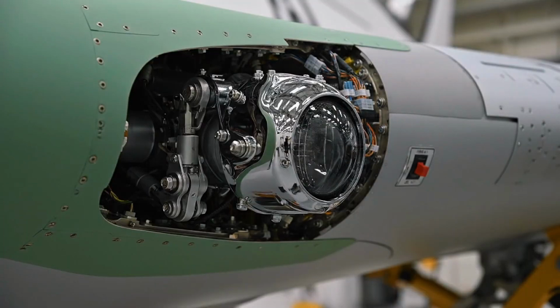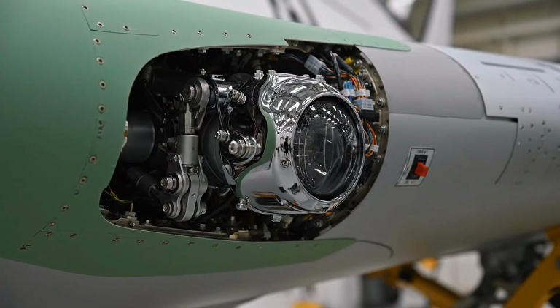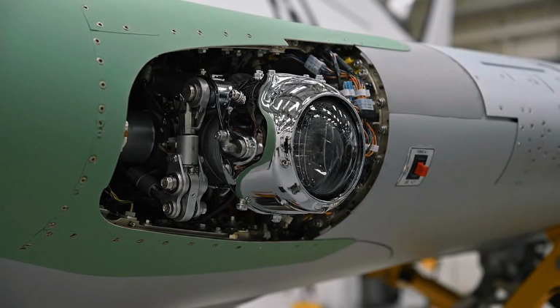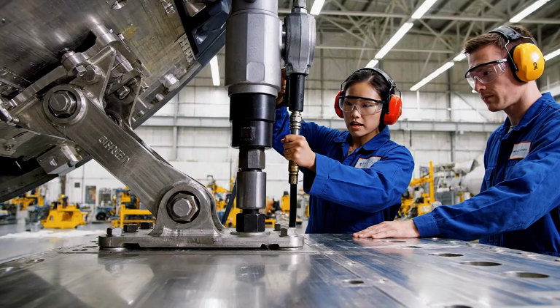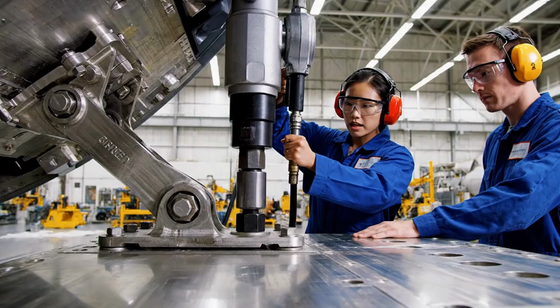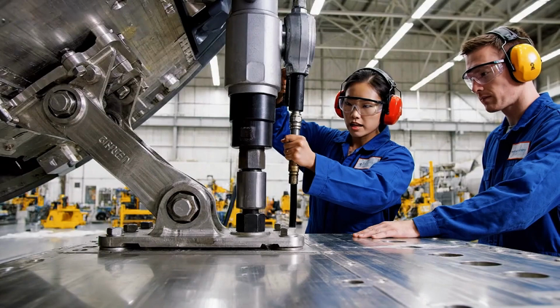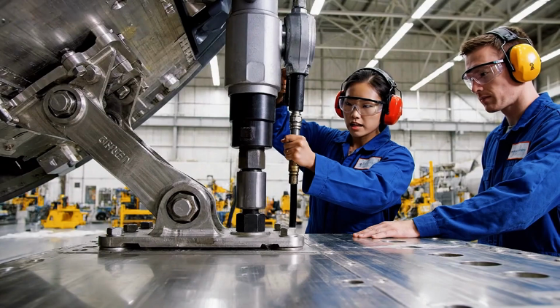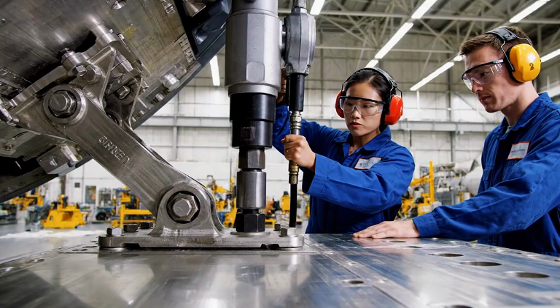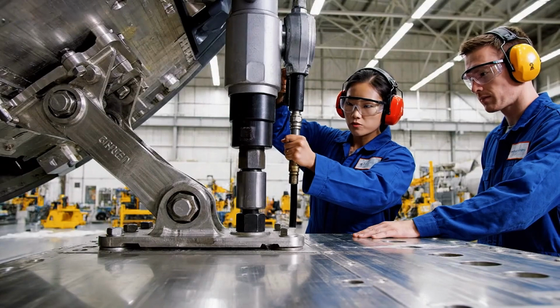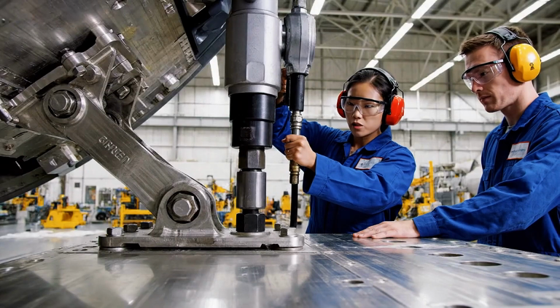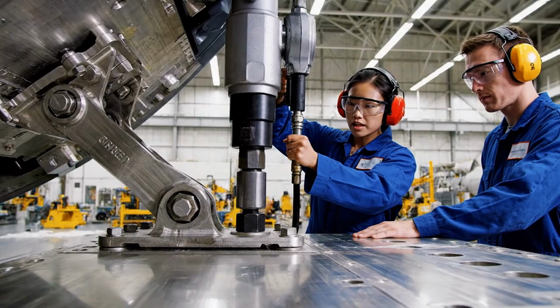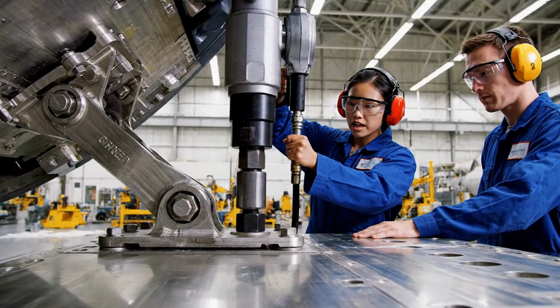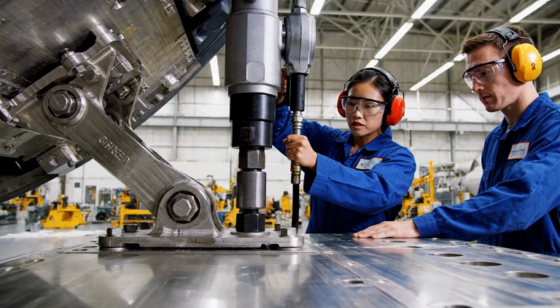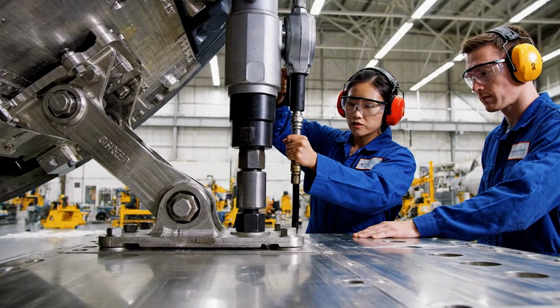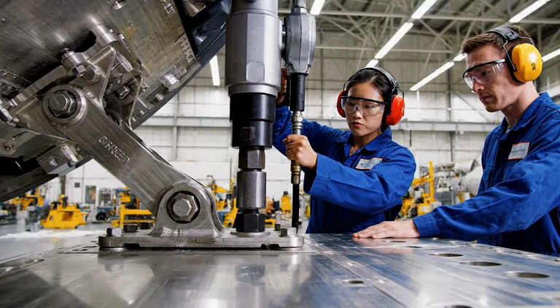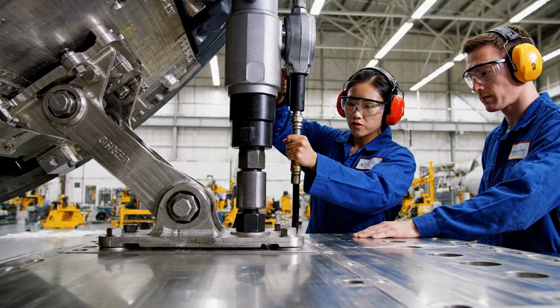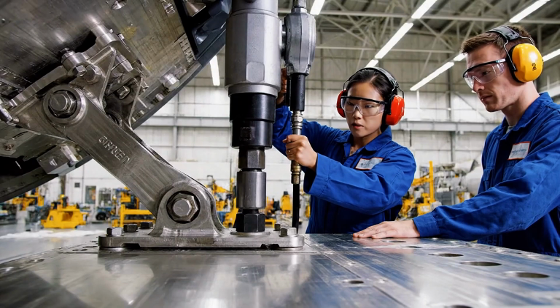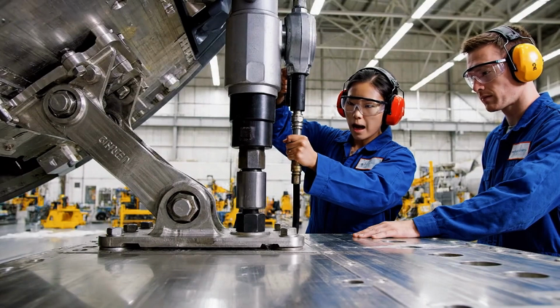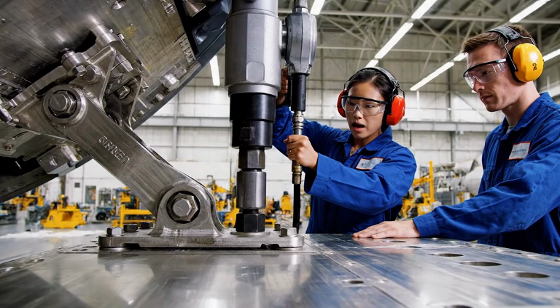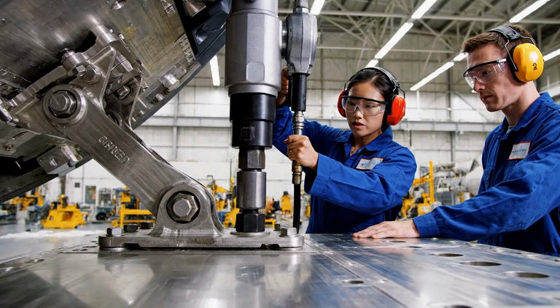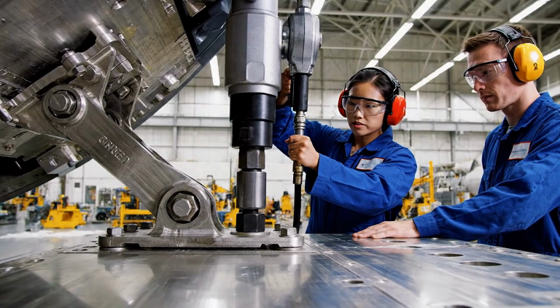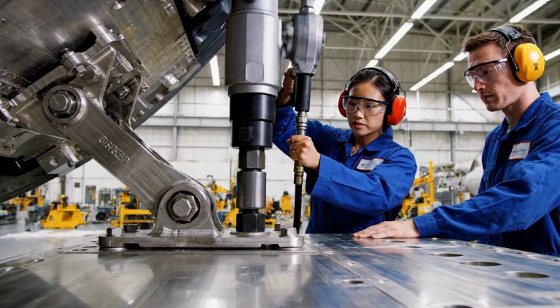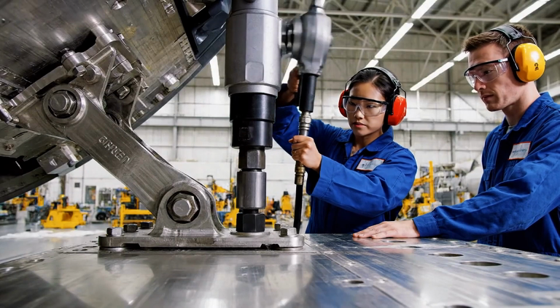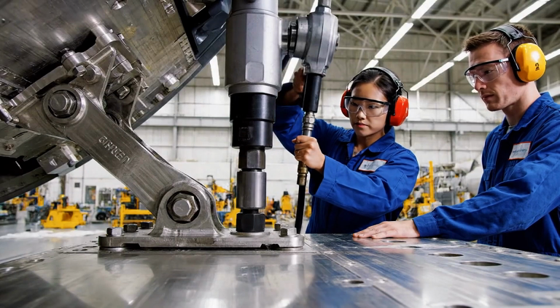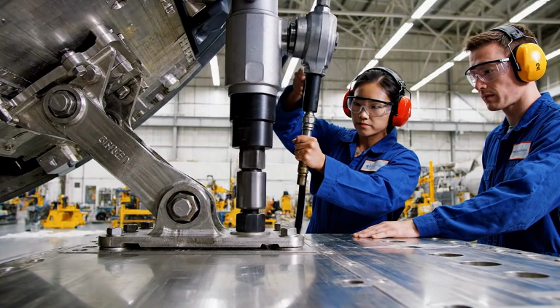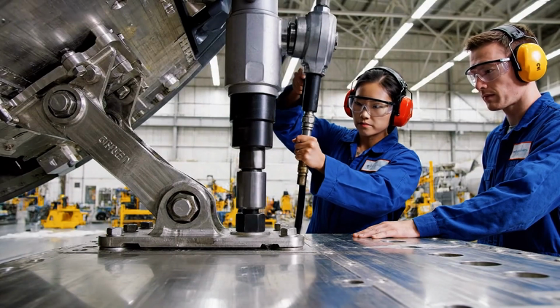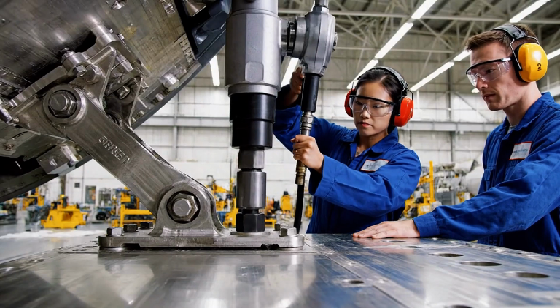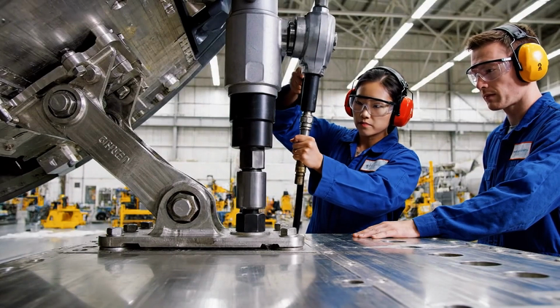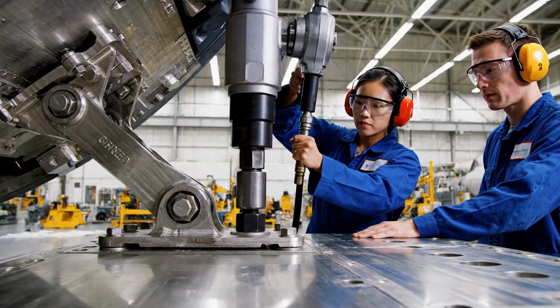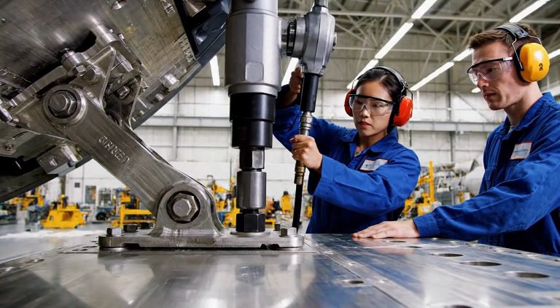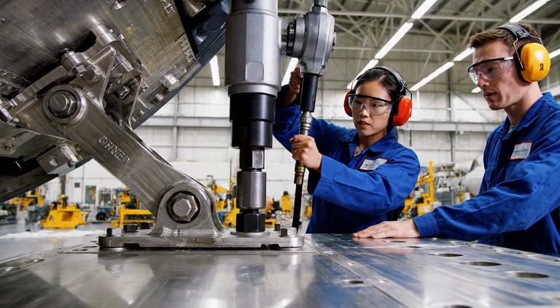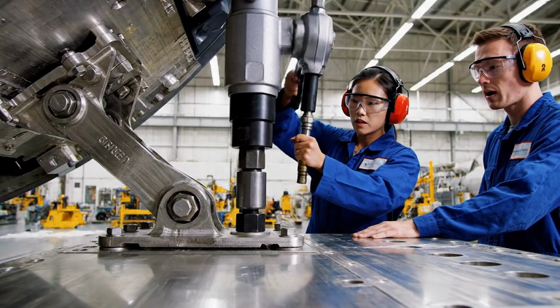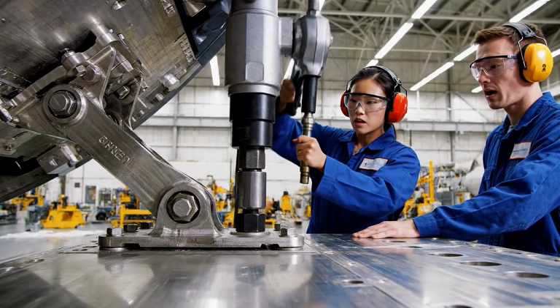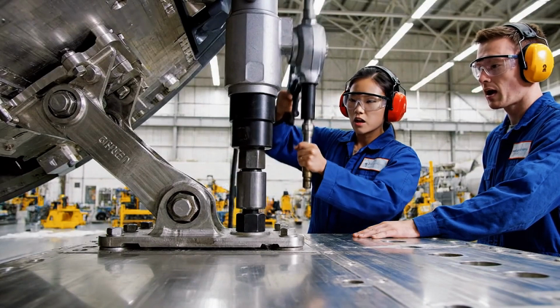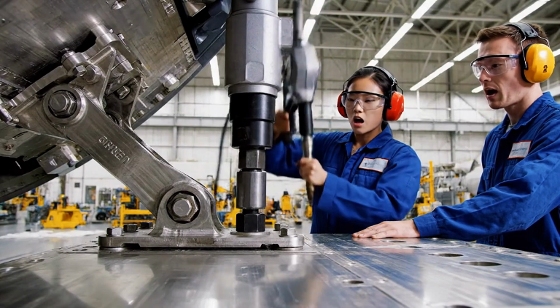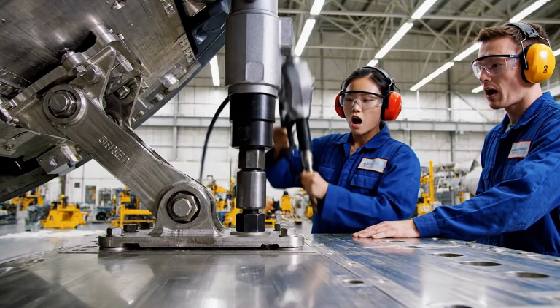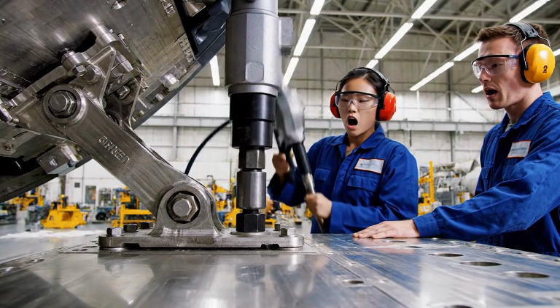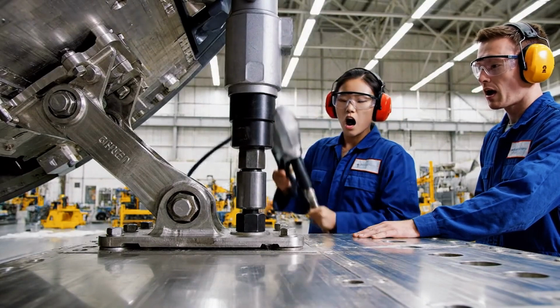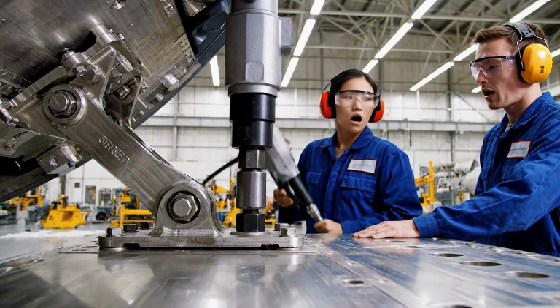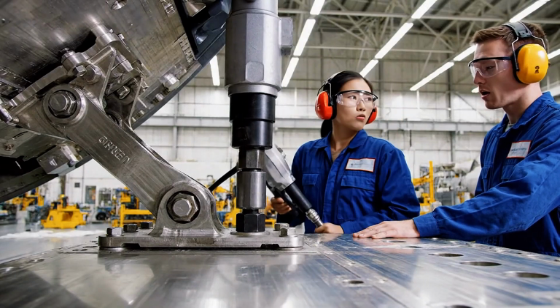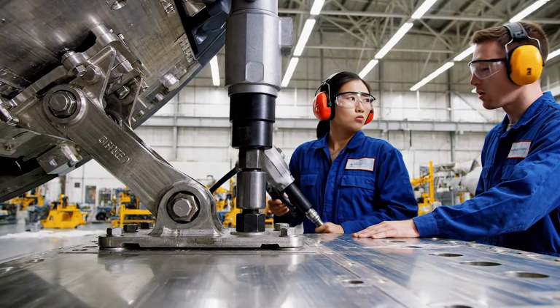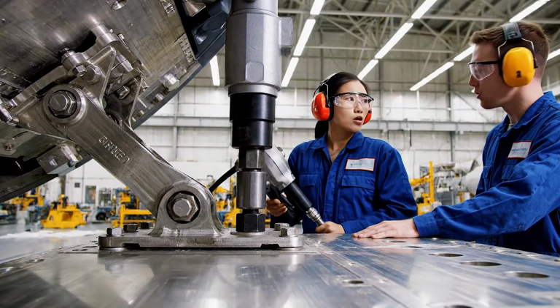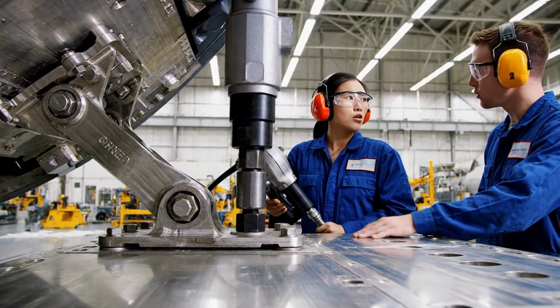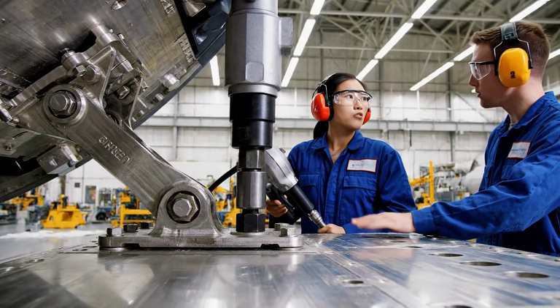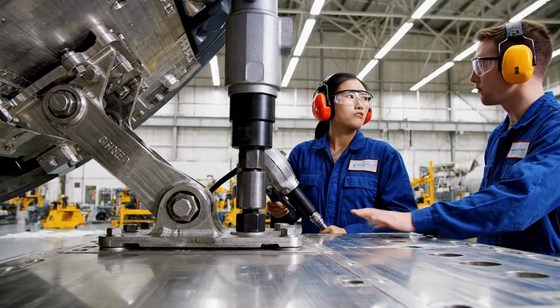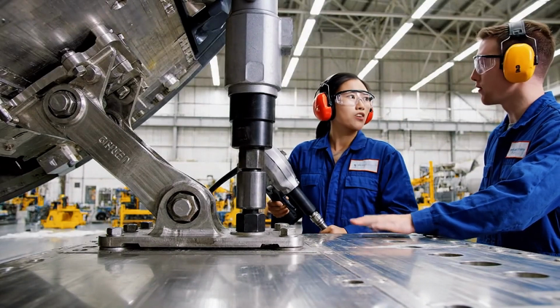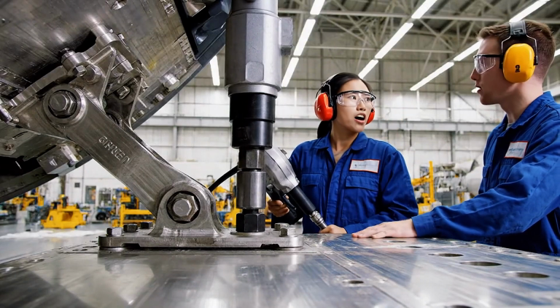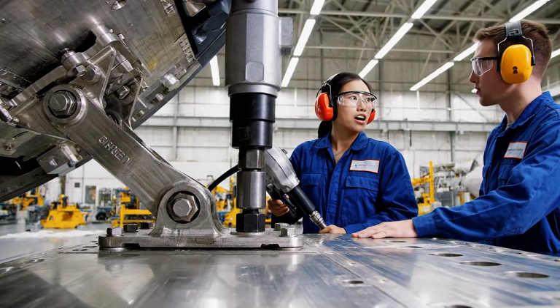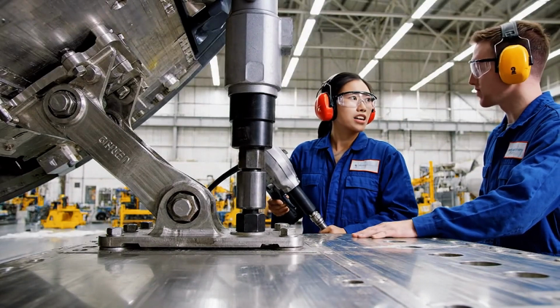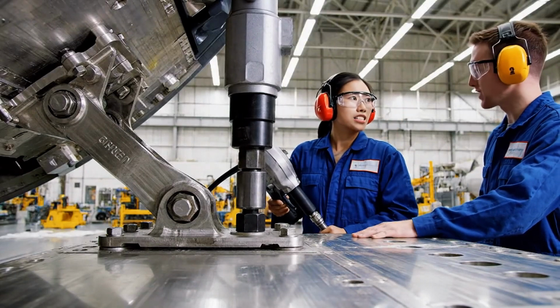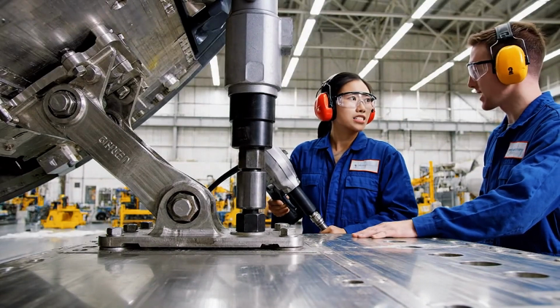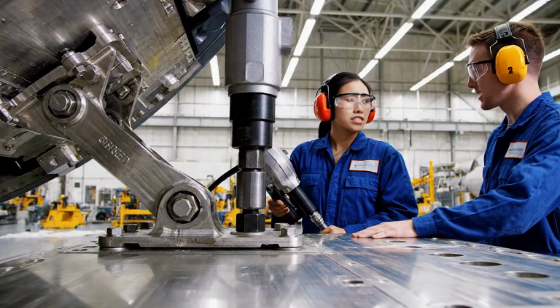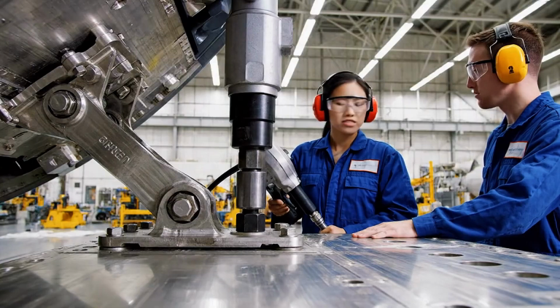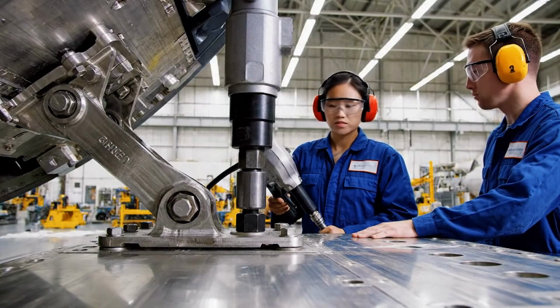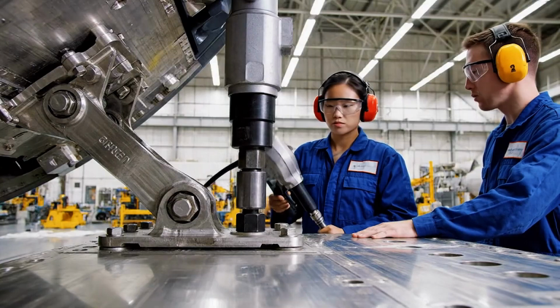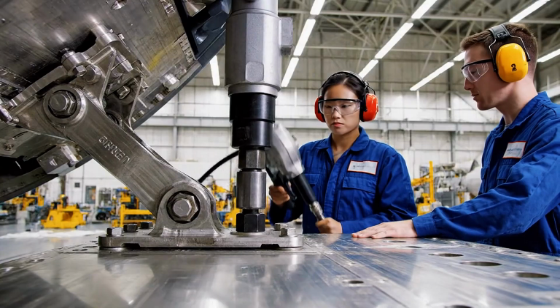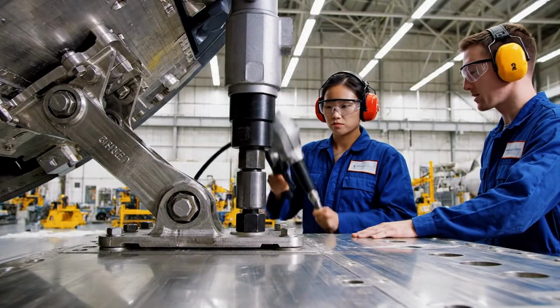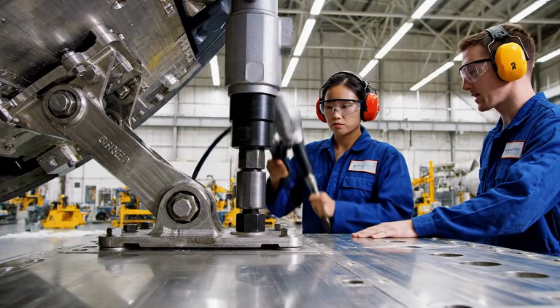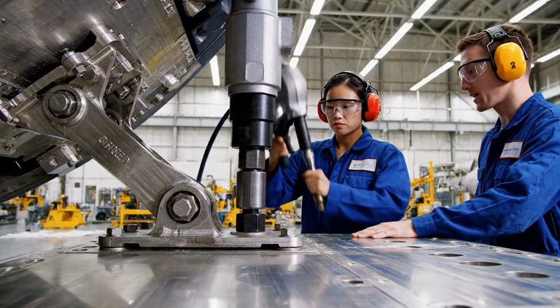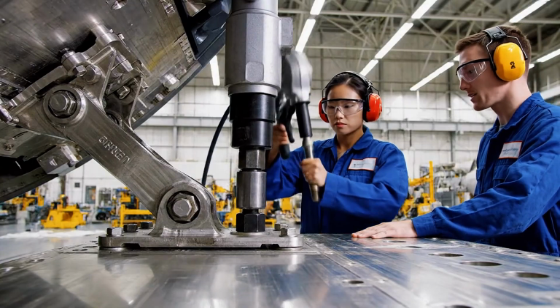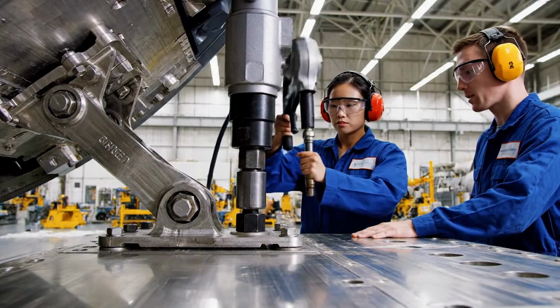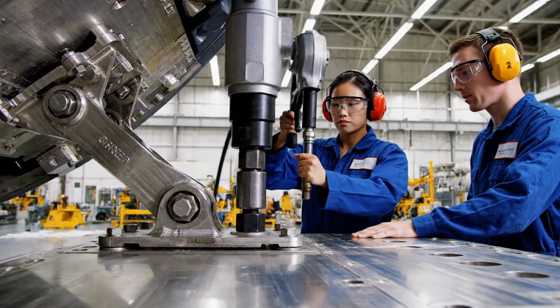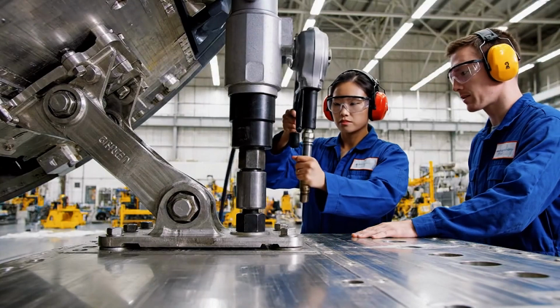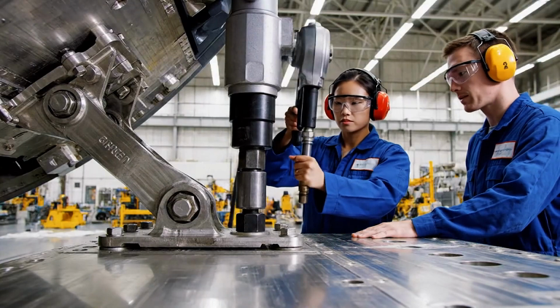Reading is 40,000 foot-pounds. Confirmed. Move to the next sequence.